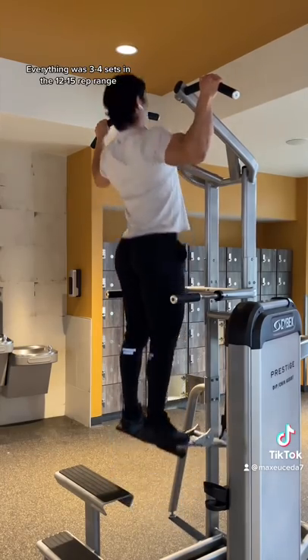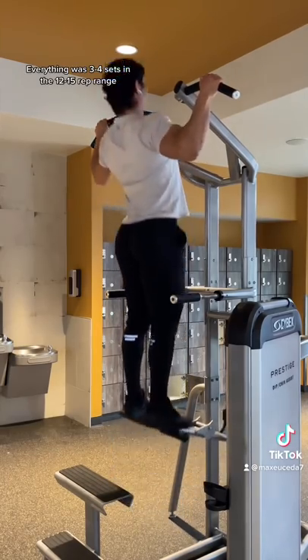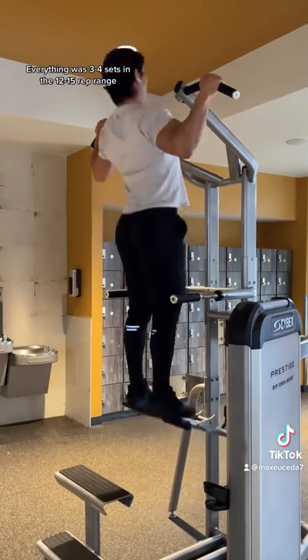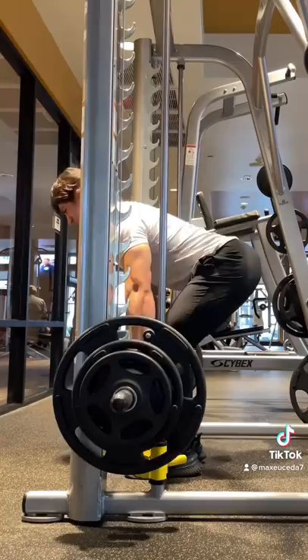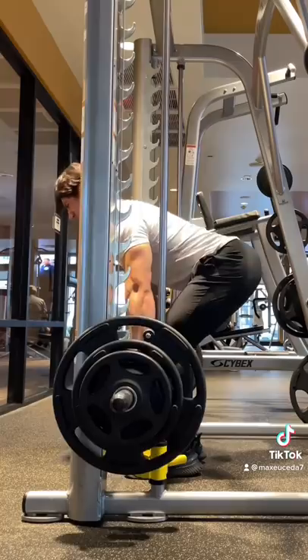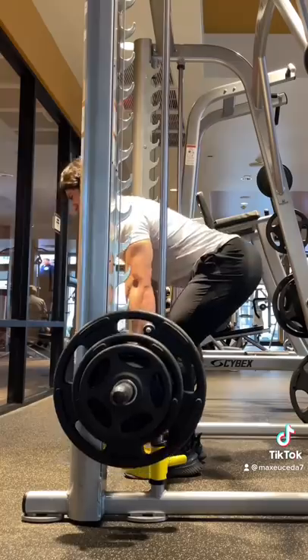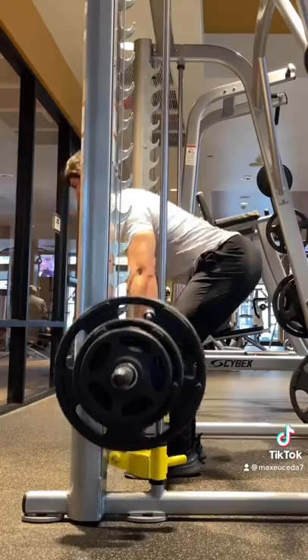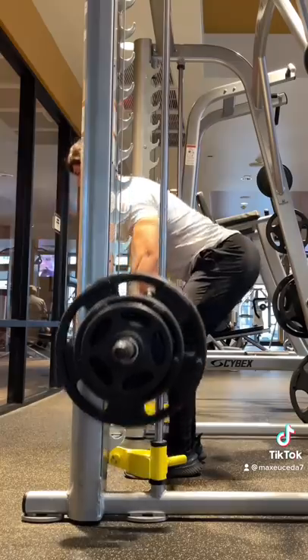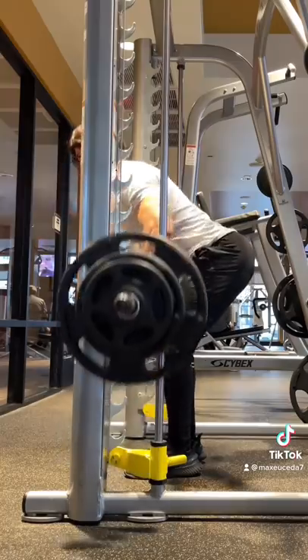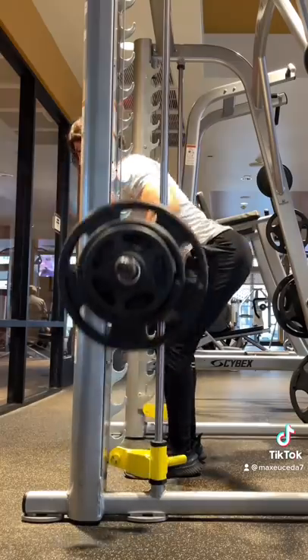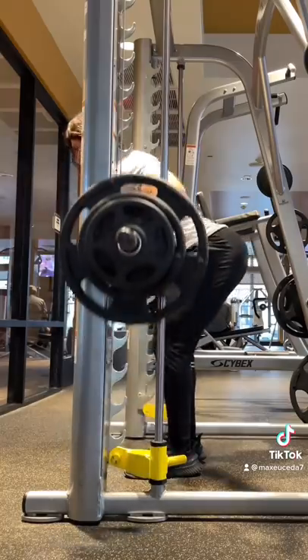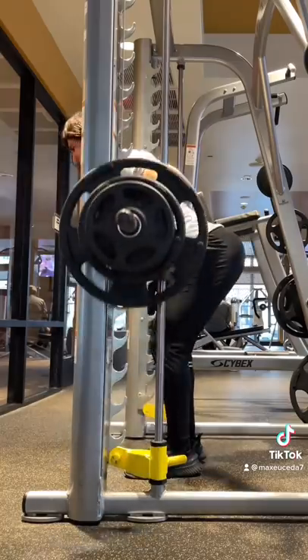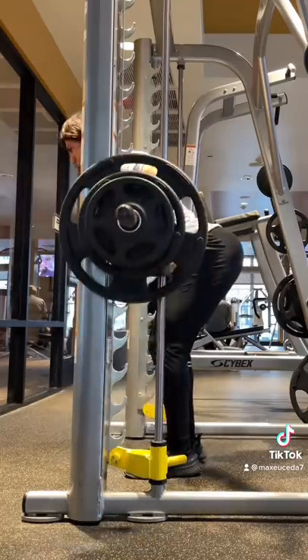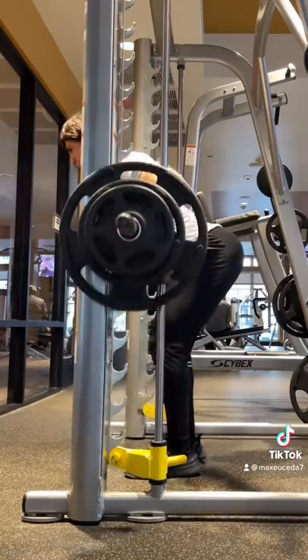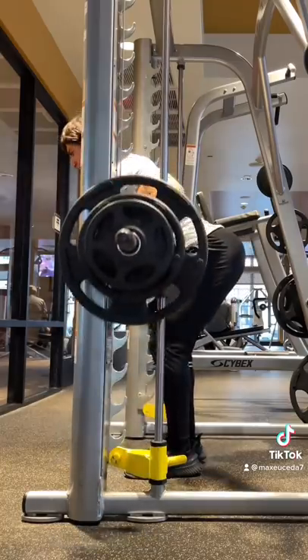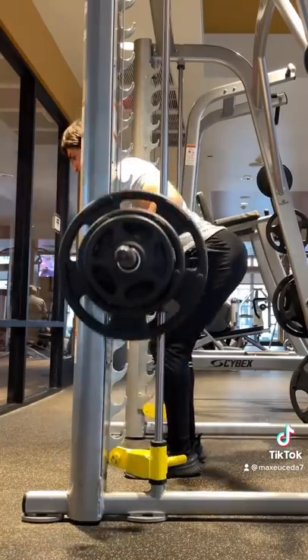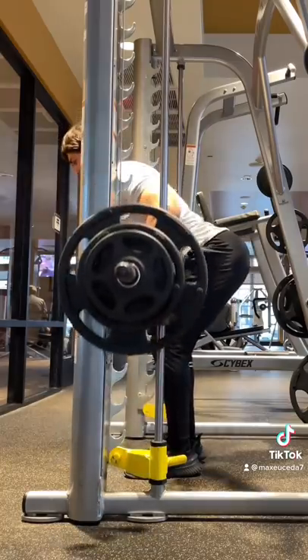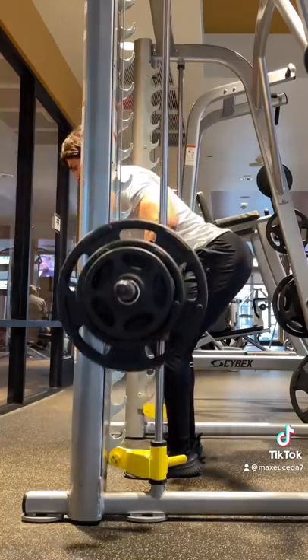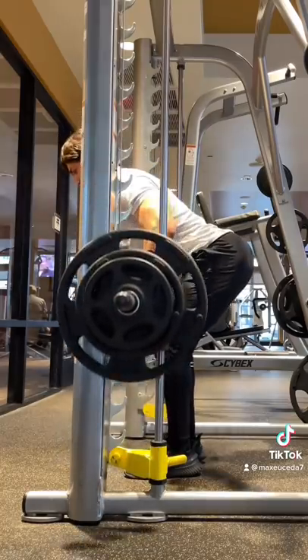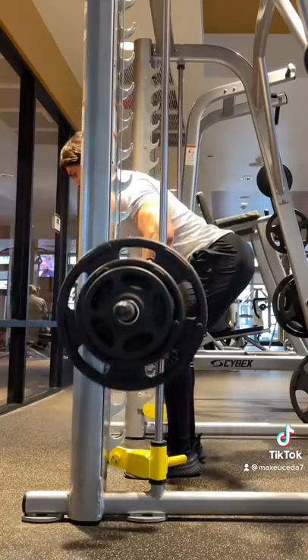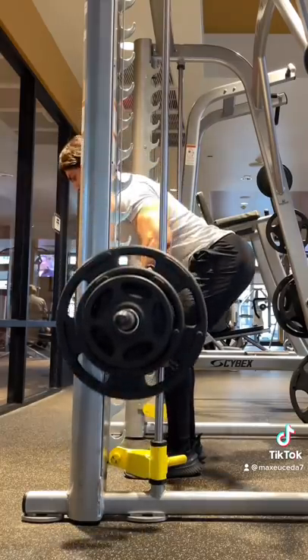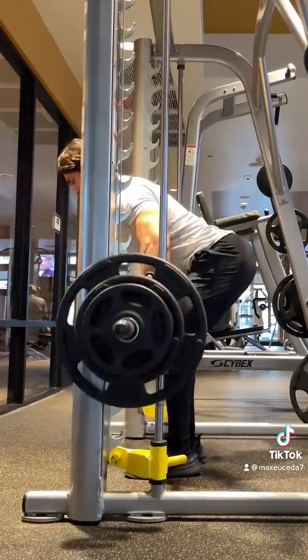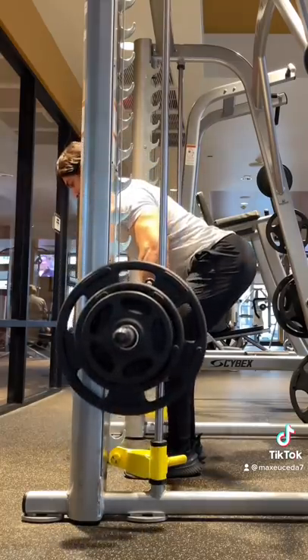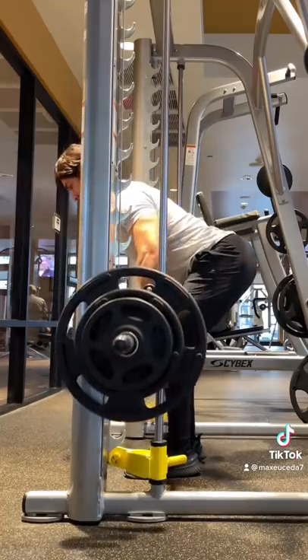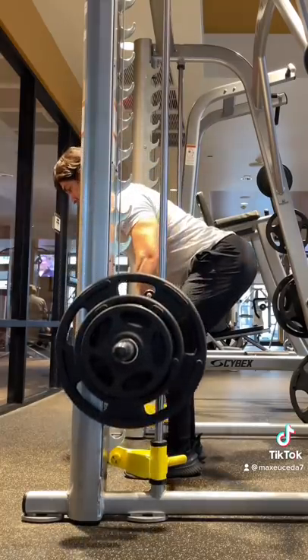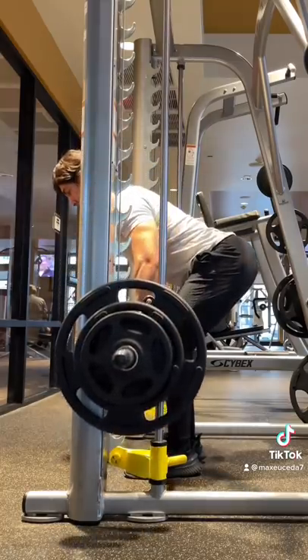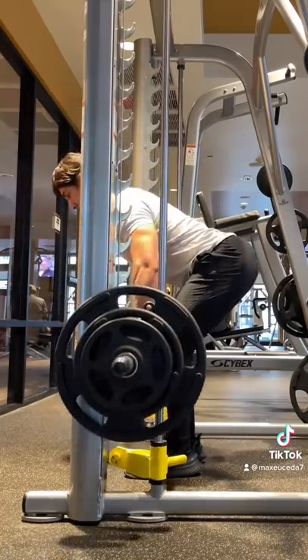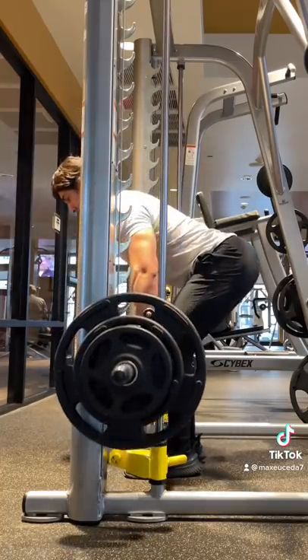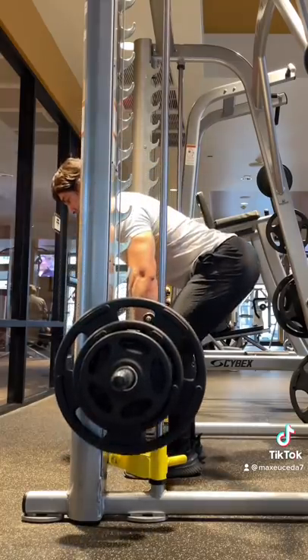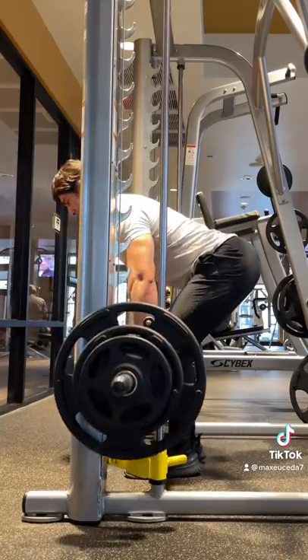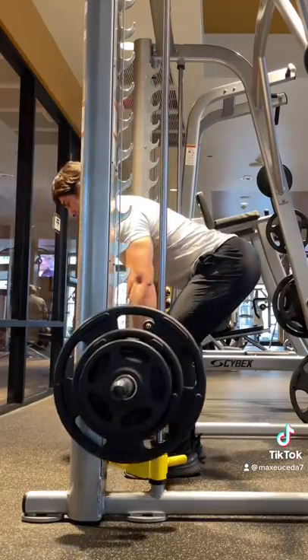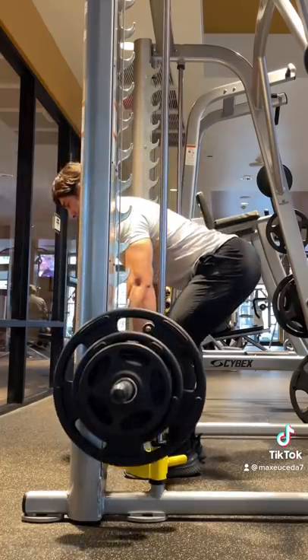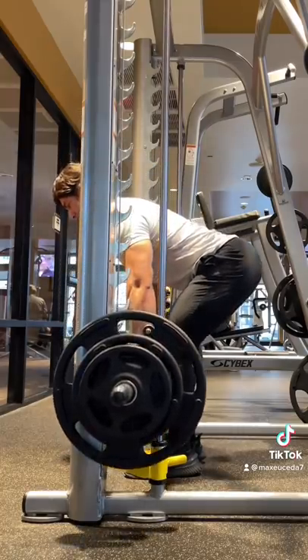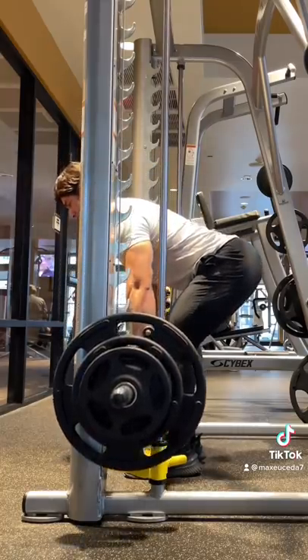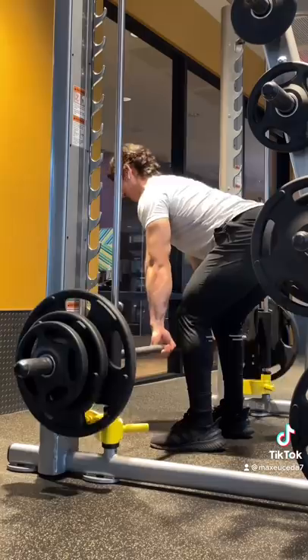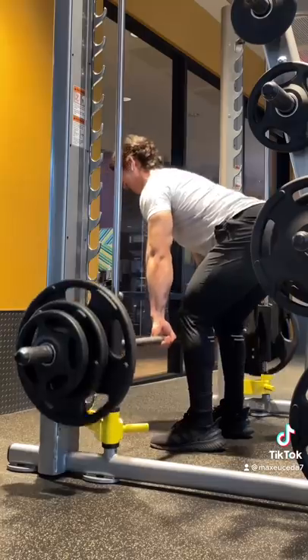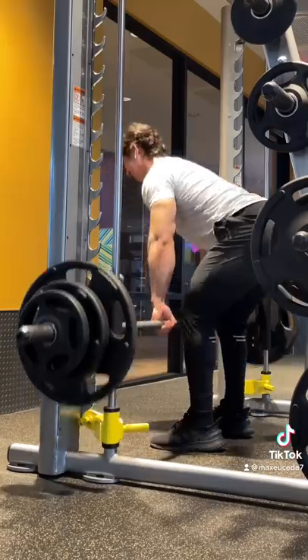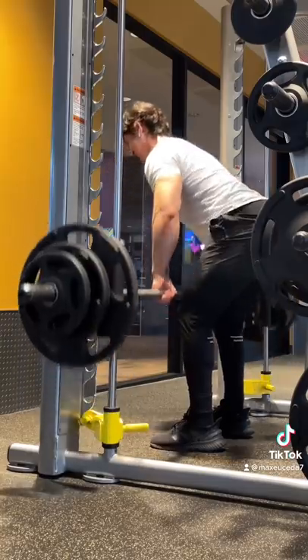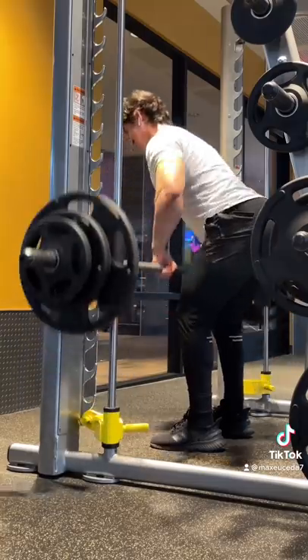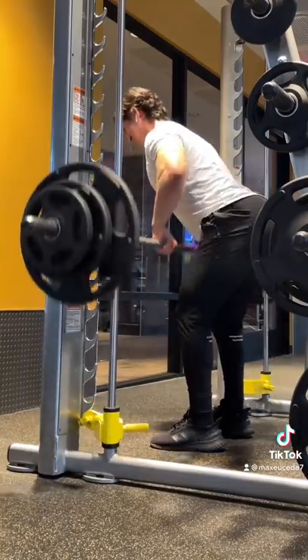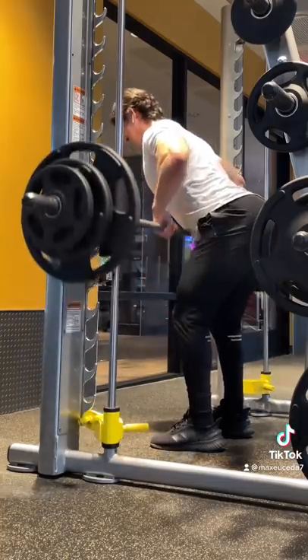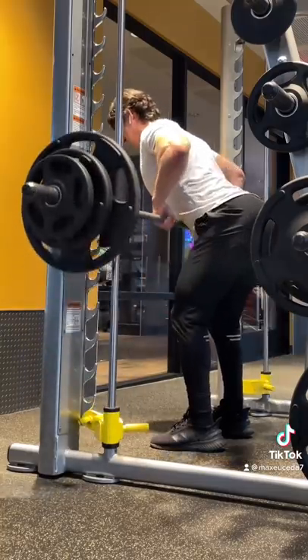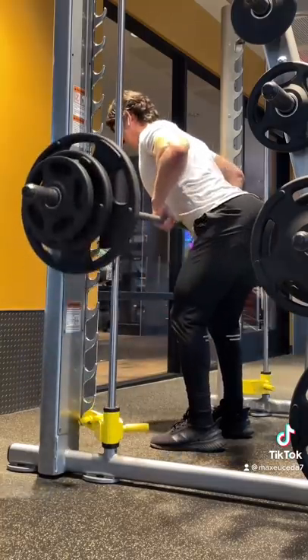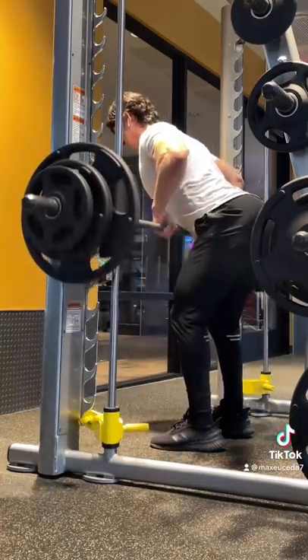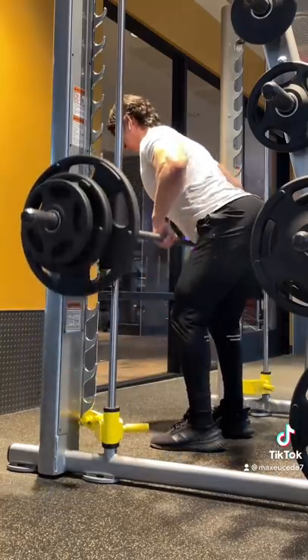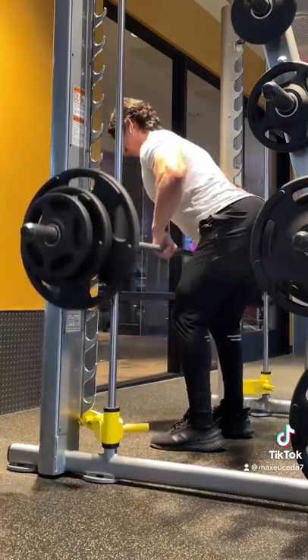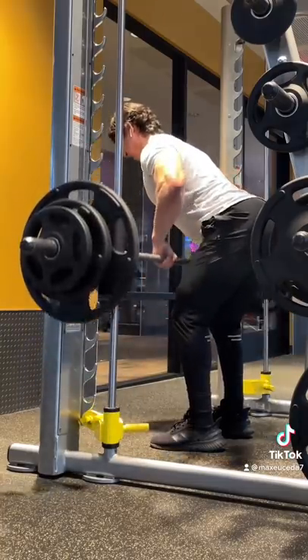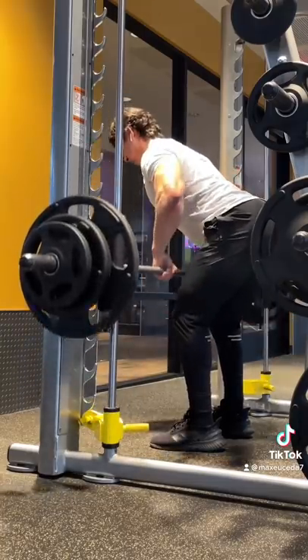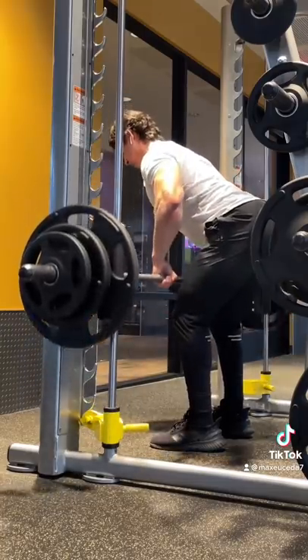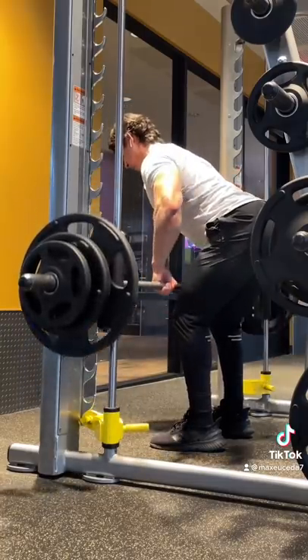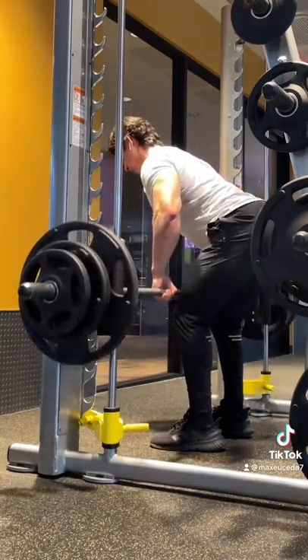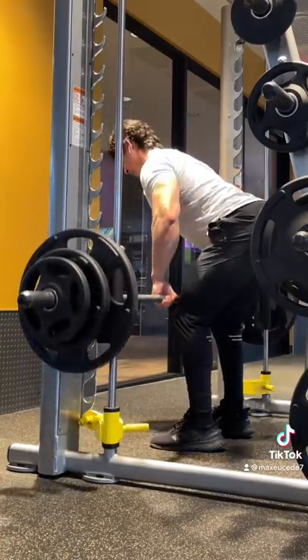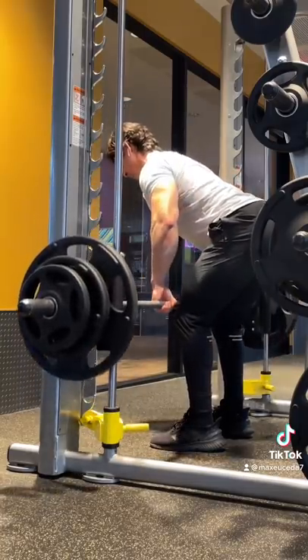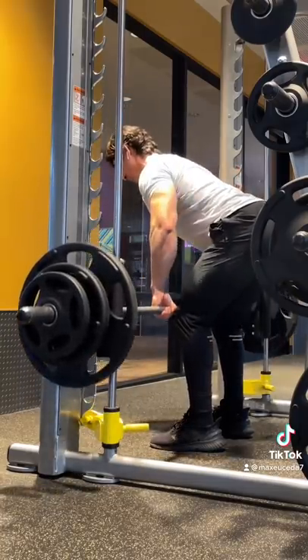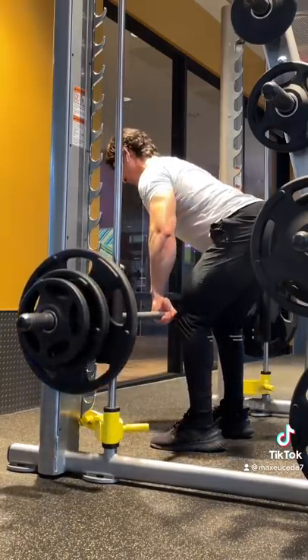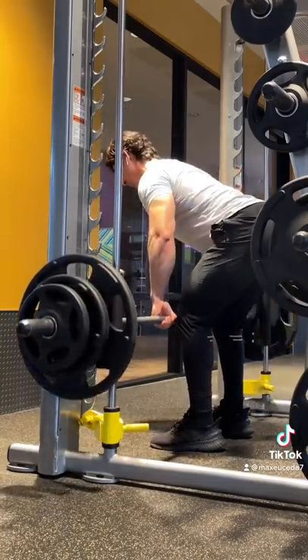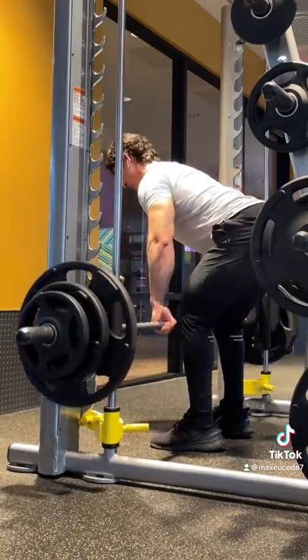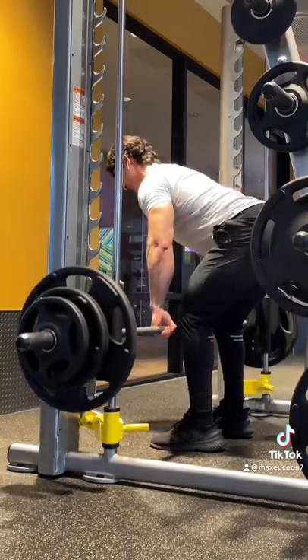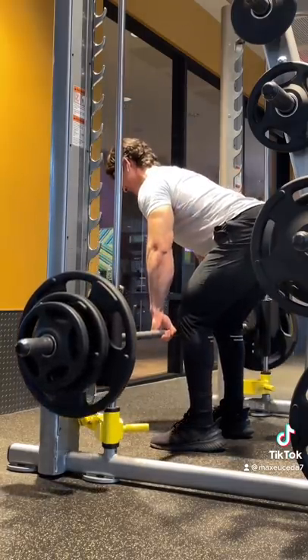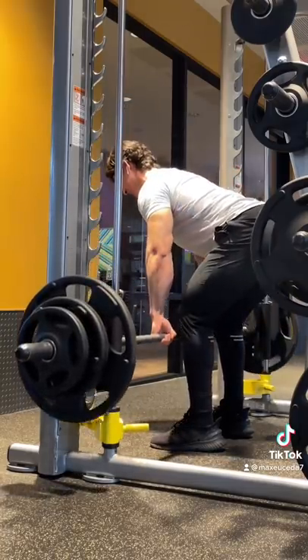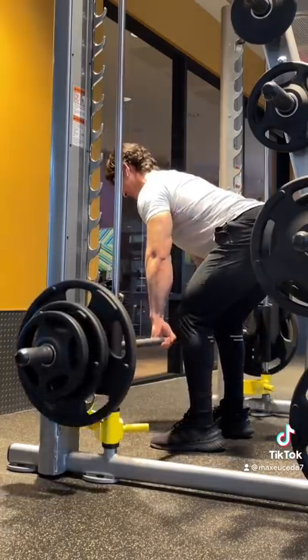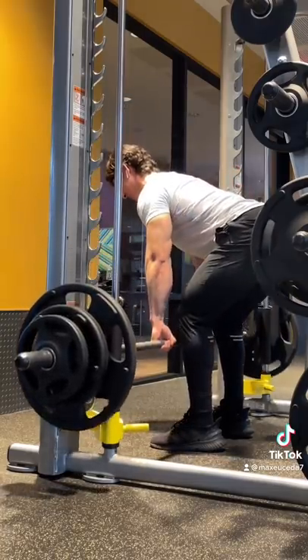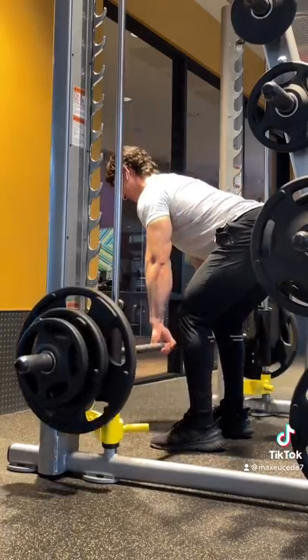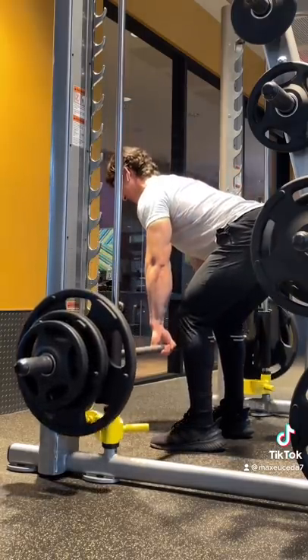Then I moved on to Smith Machine Barbell Rows. I've only ever done these a few times — I normally do them with chest support — but they surprisingly felt pretty good.